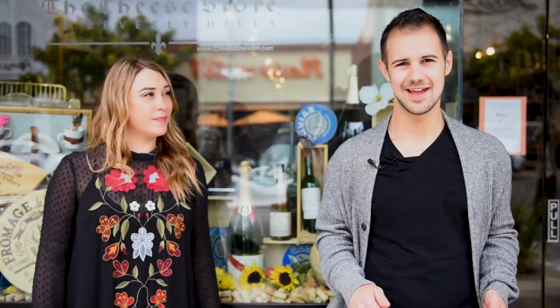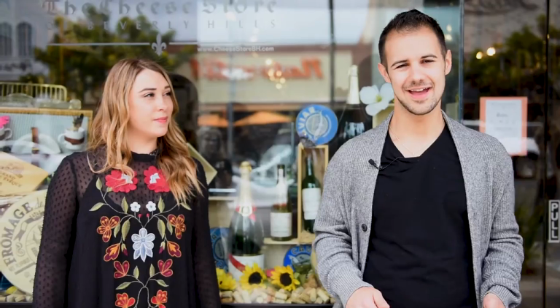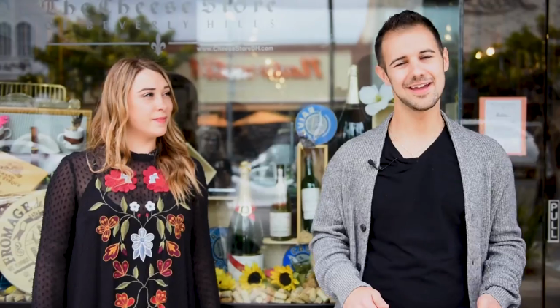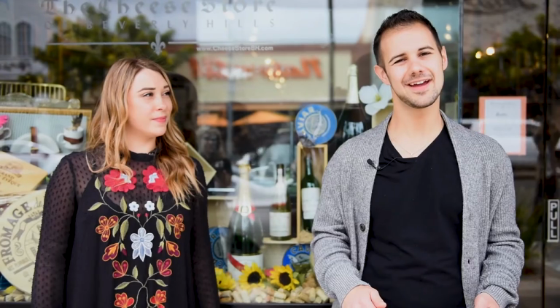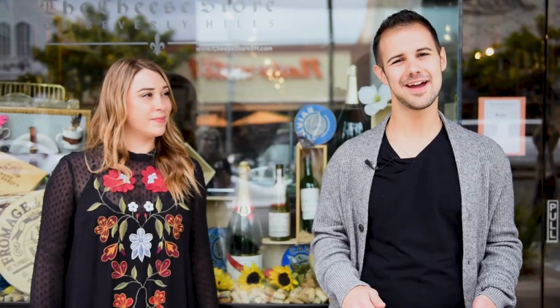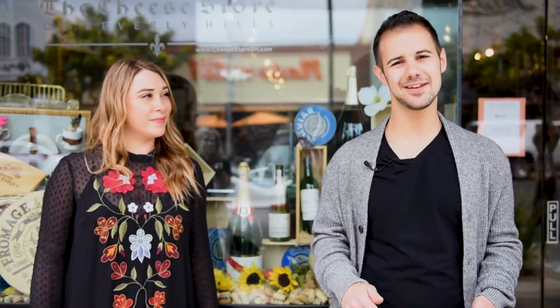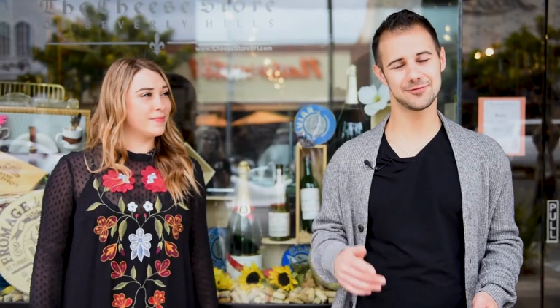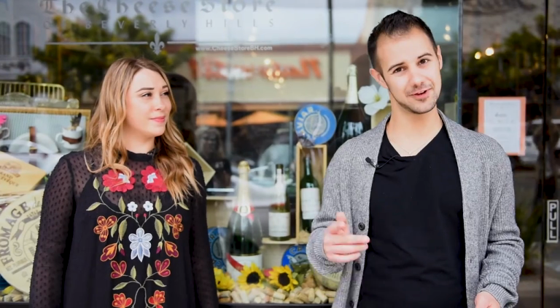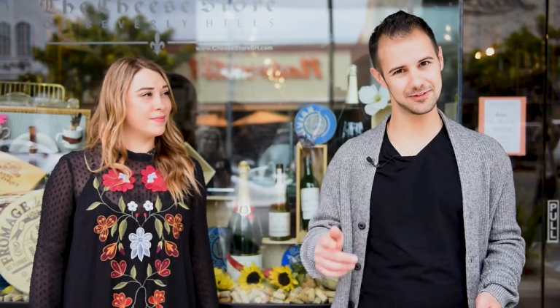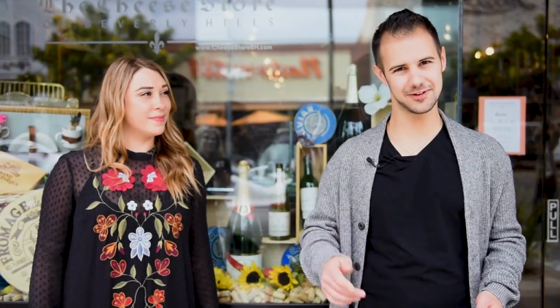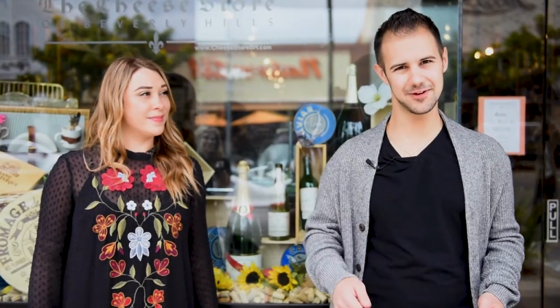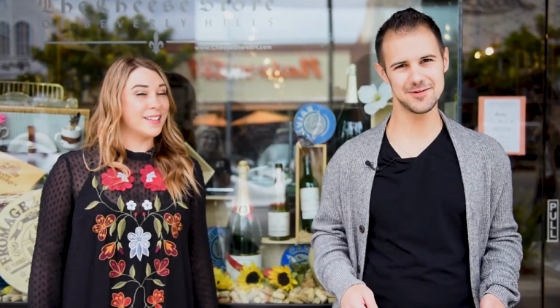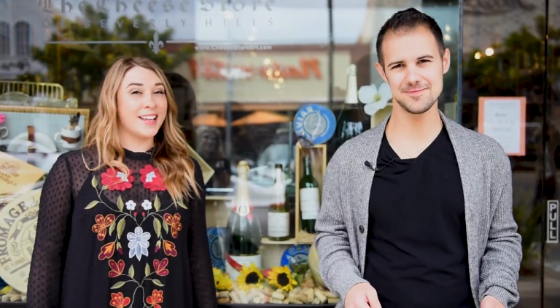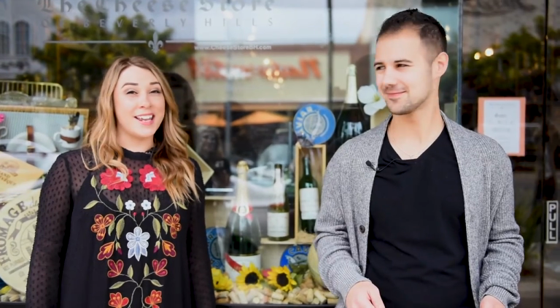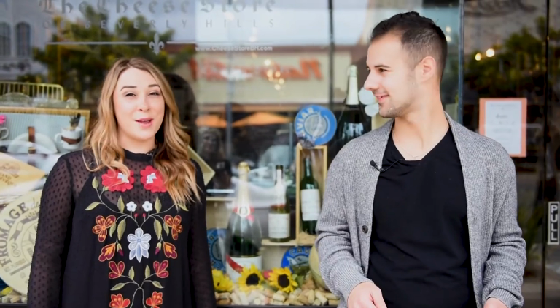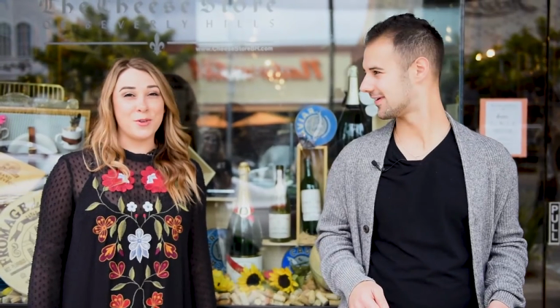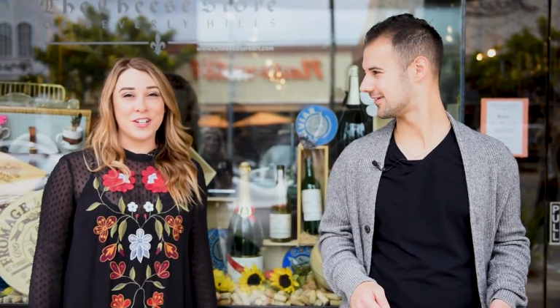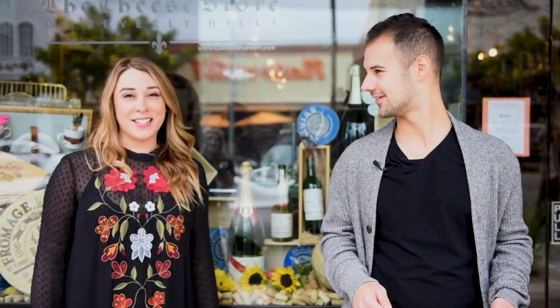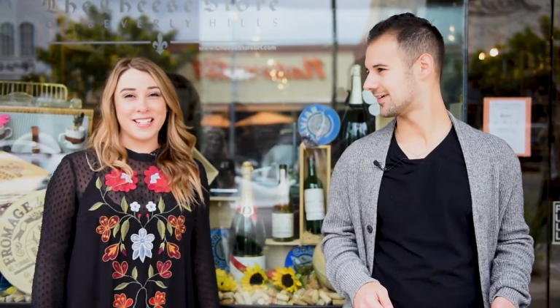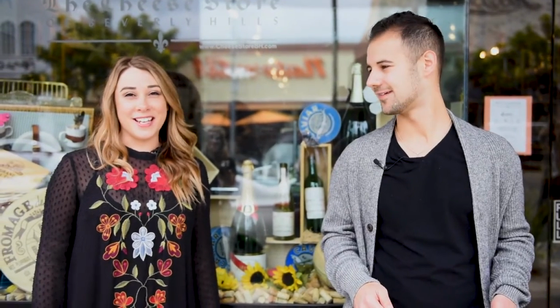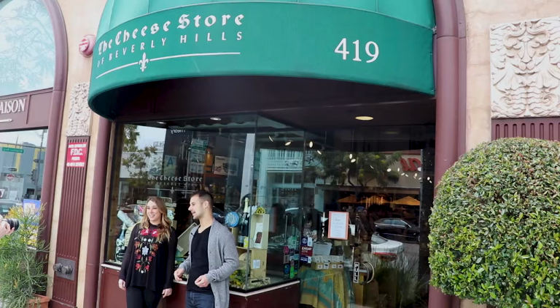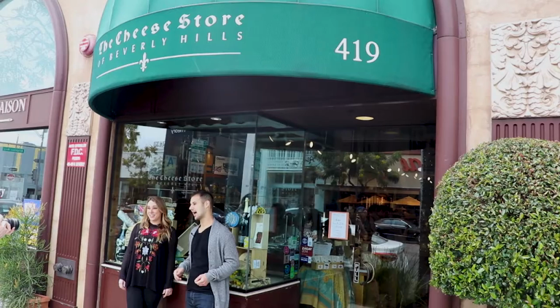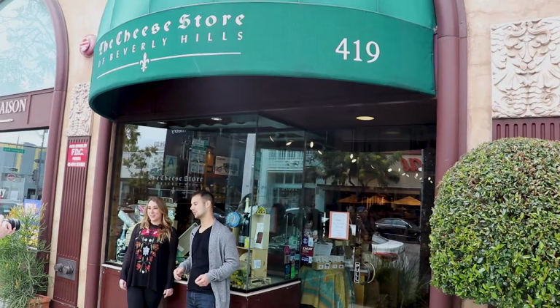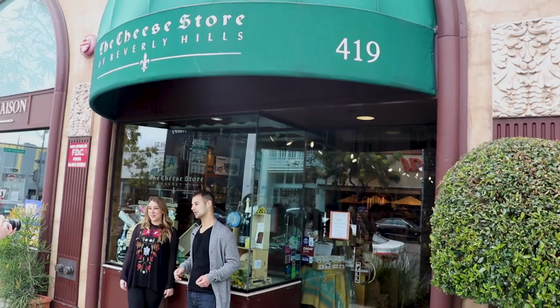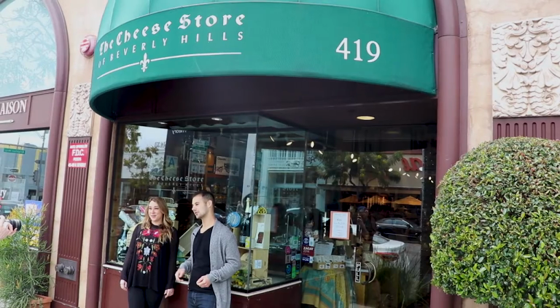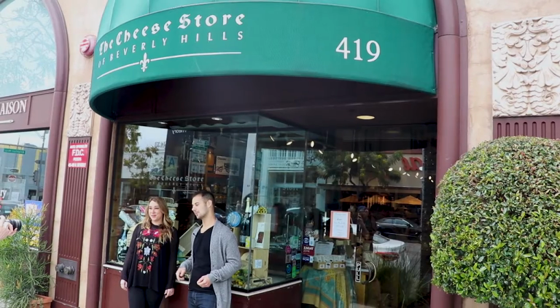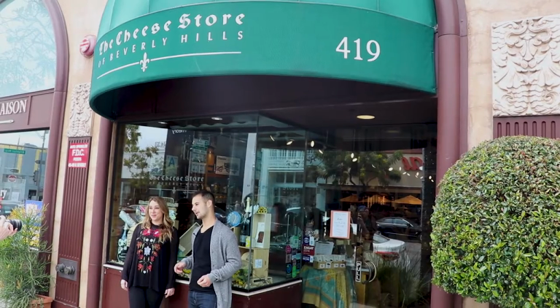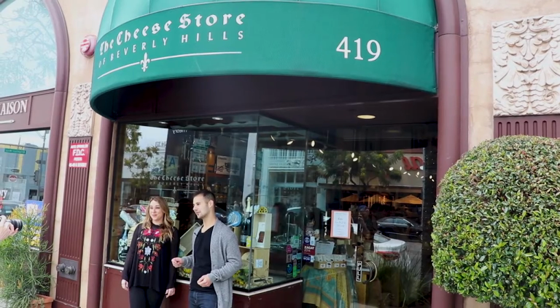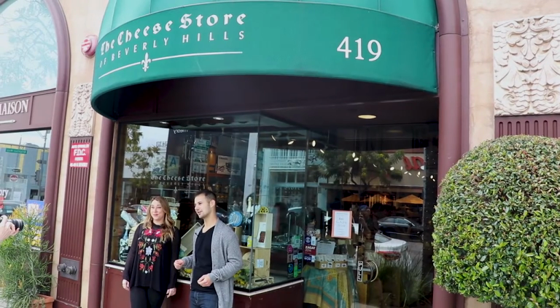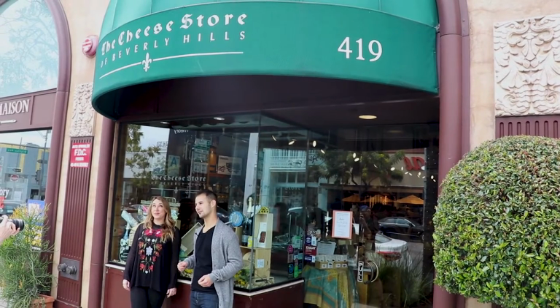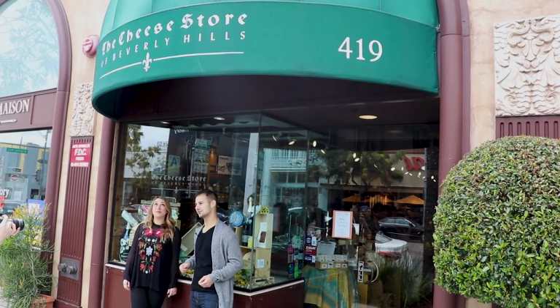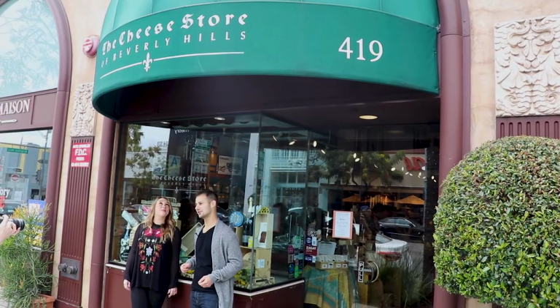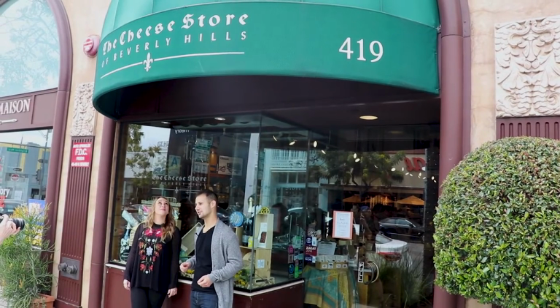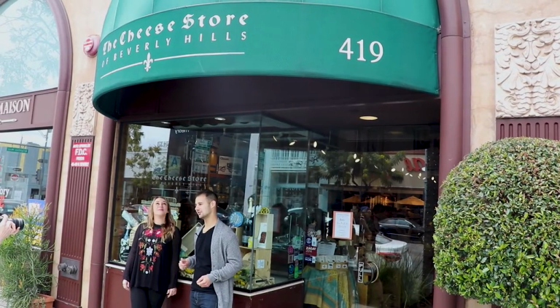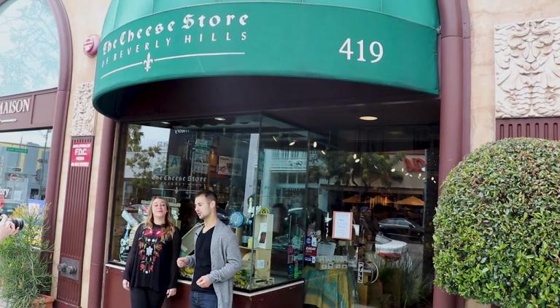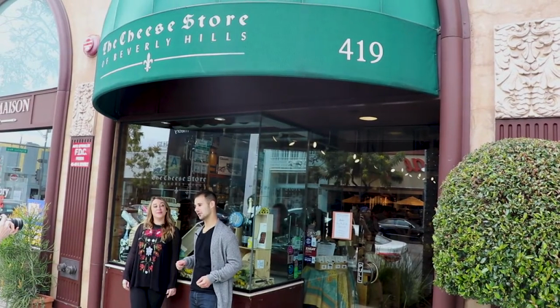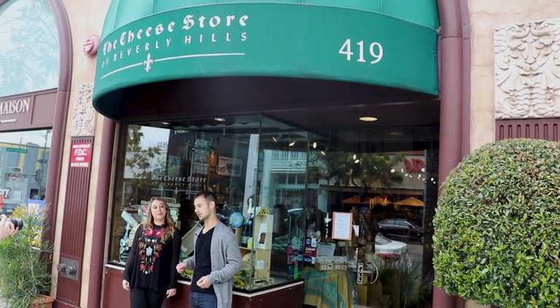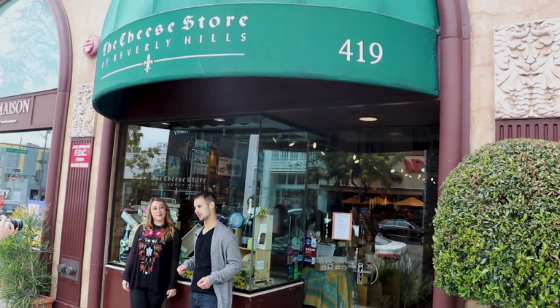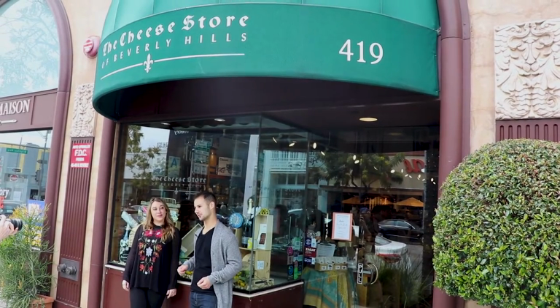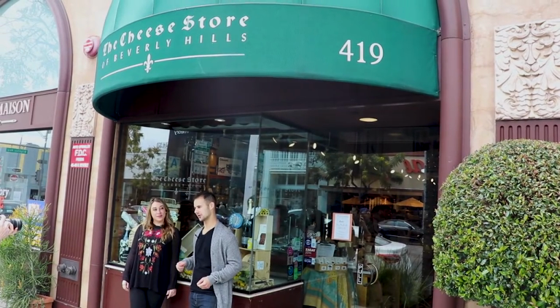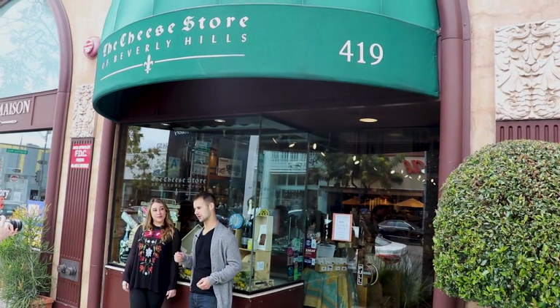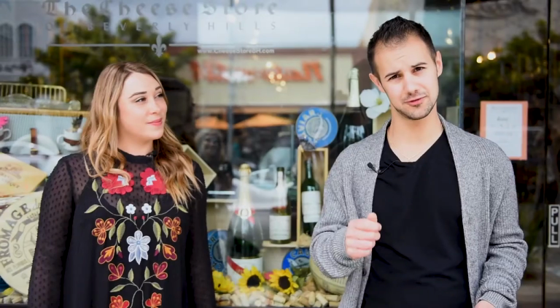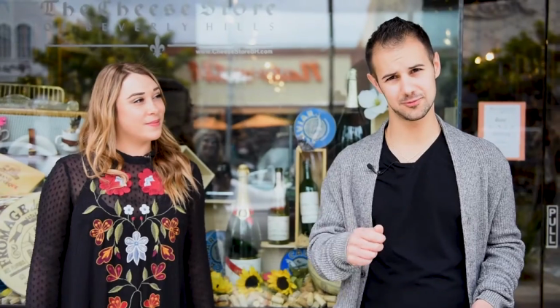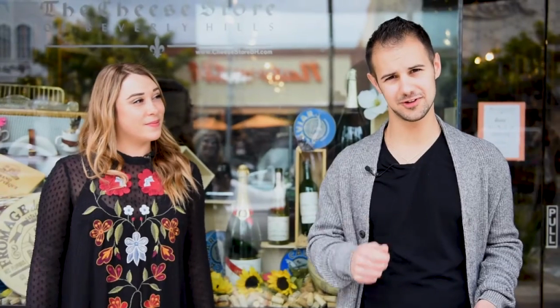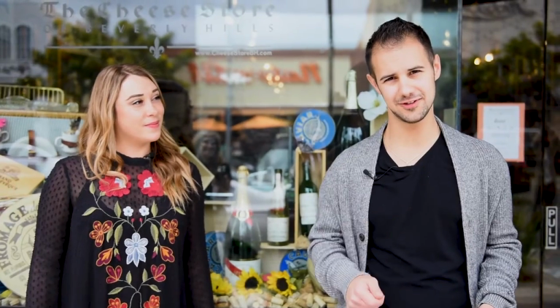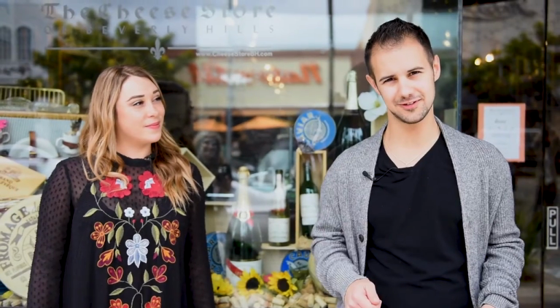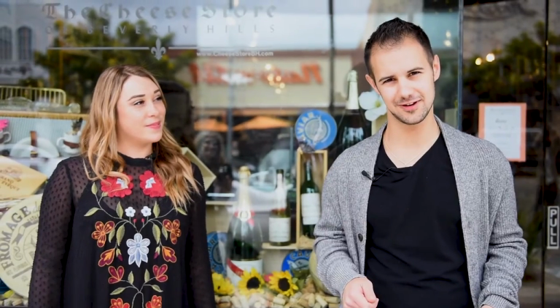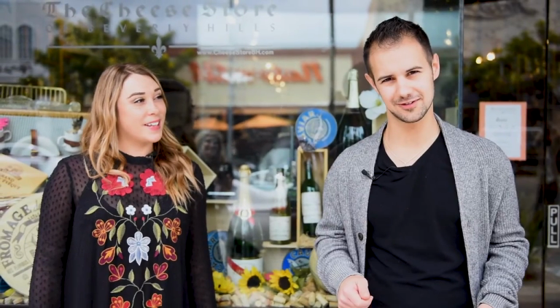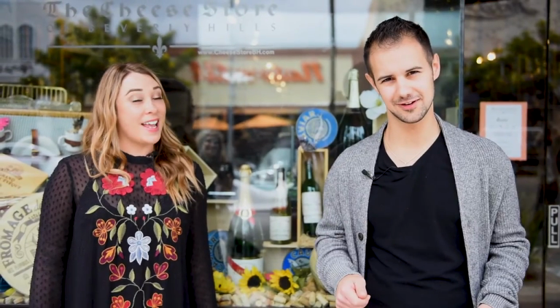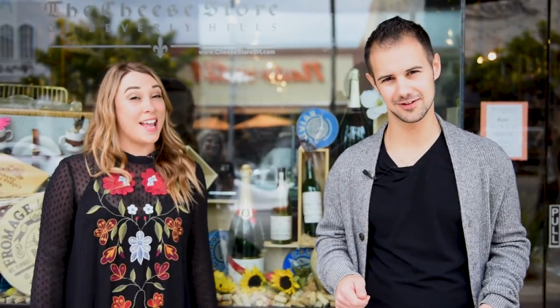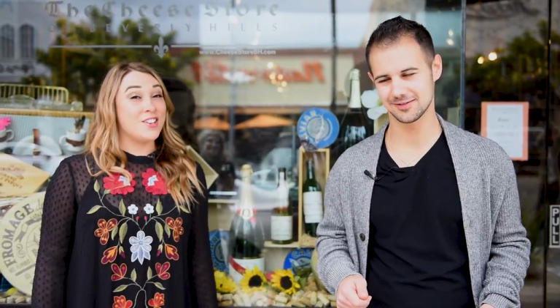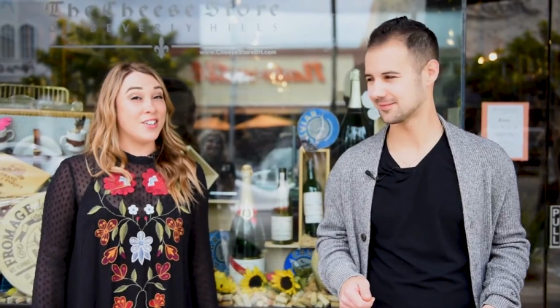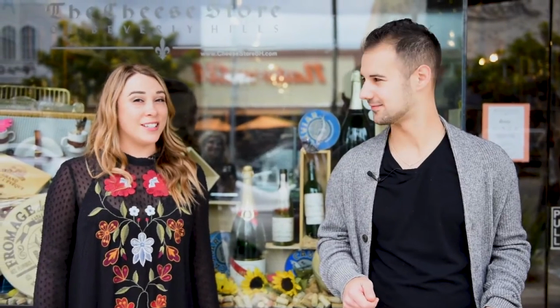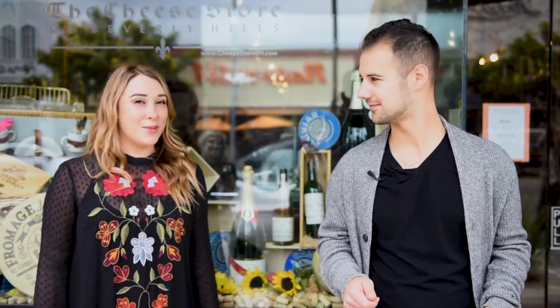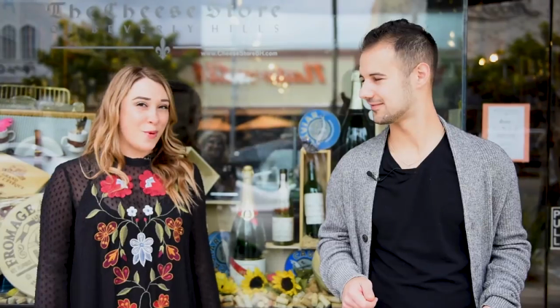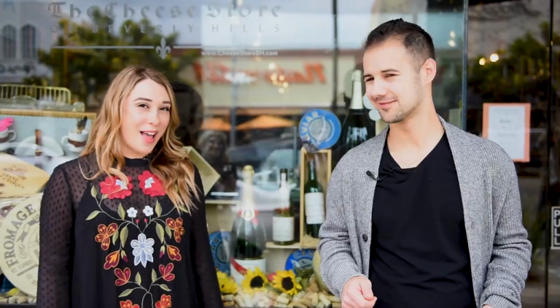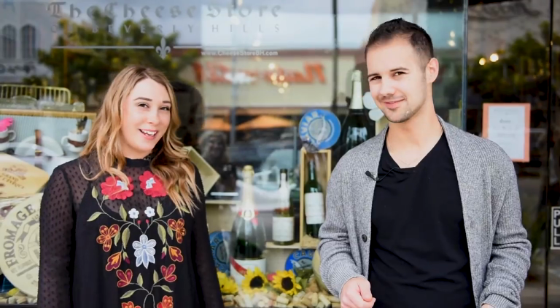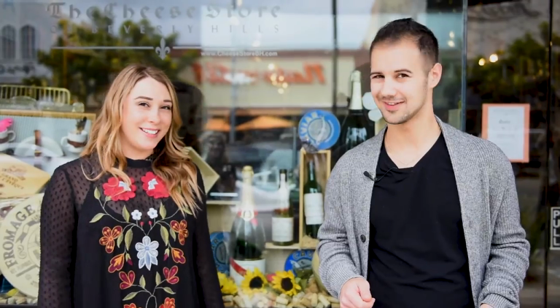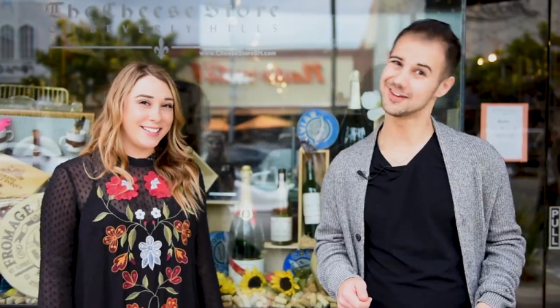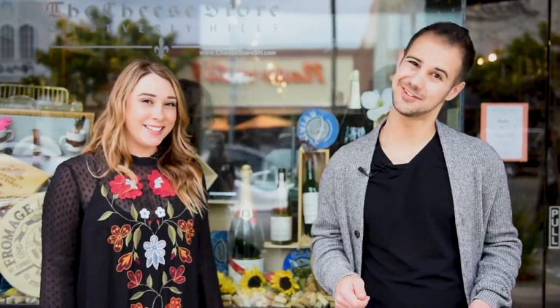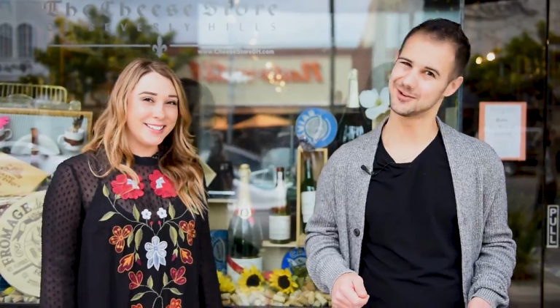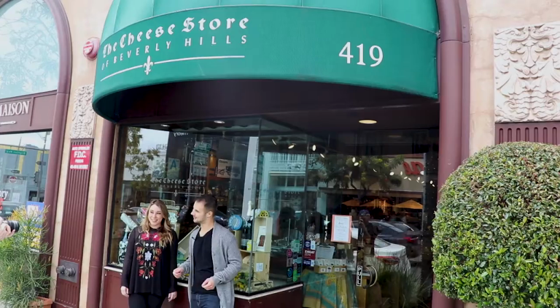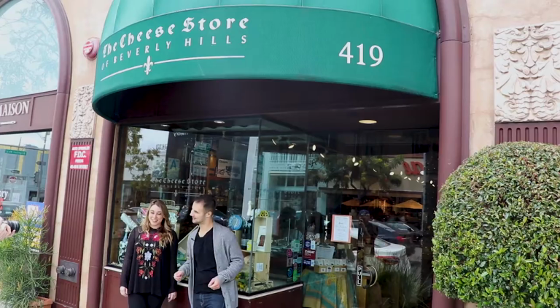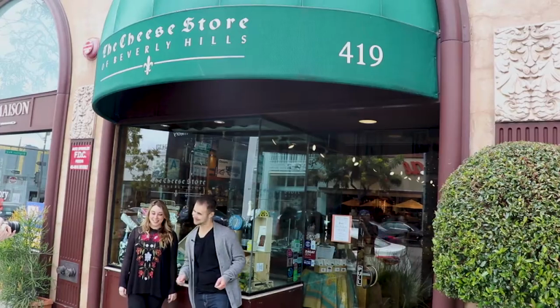Hey guys, Vince here and I'm Kristen. We're at the Beverly Hills Cheese Store because we're going to do some cheese tasting and drink some wine. Let's do it.